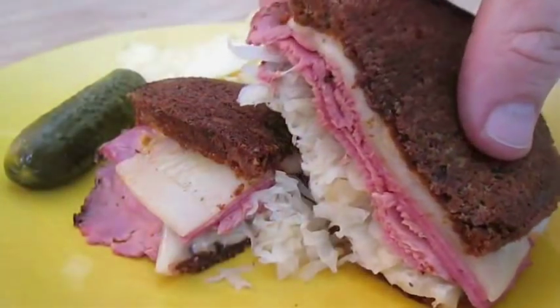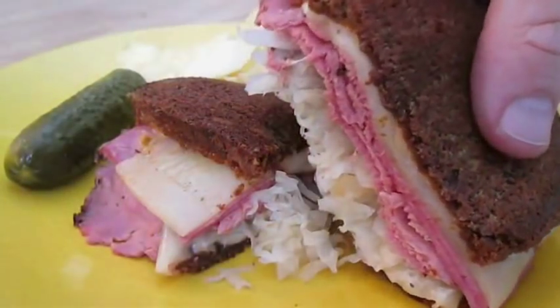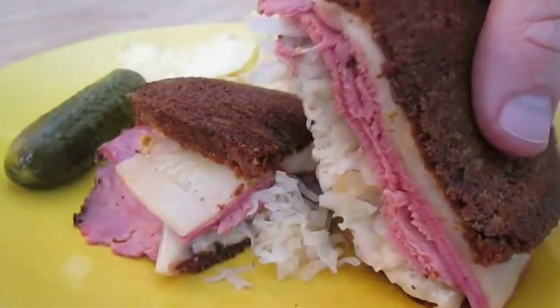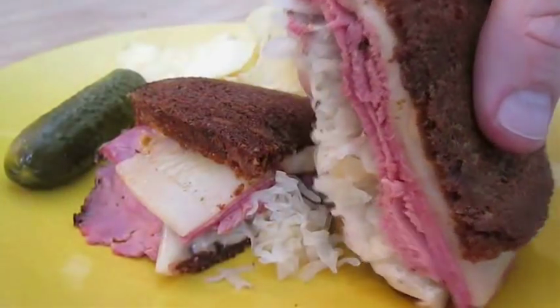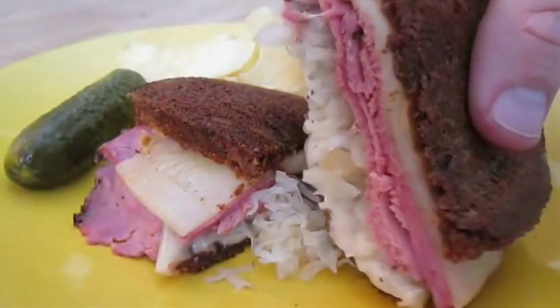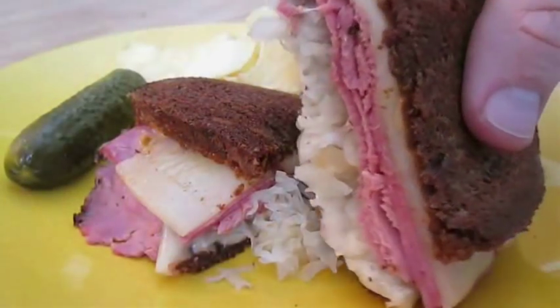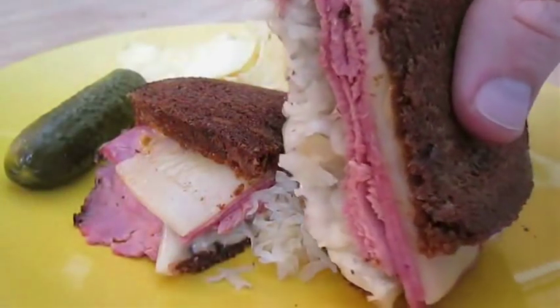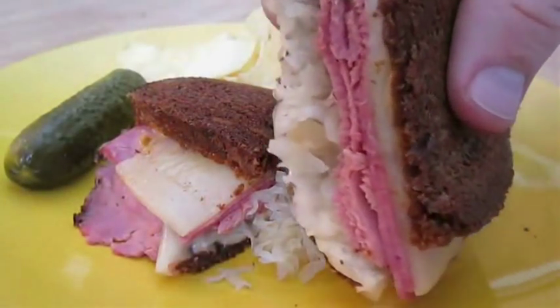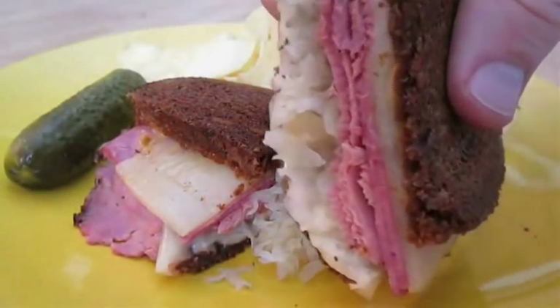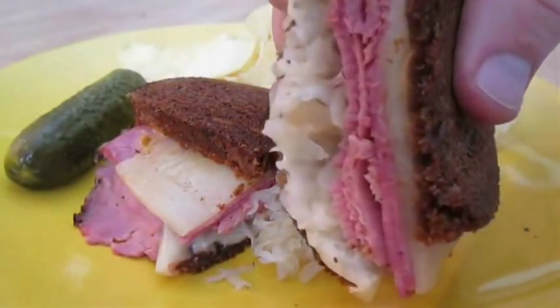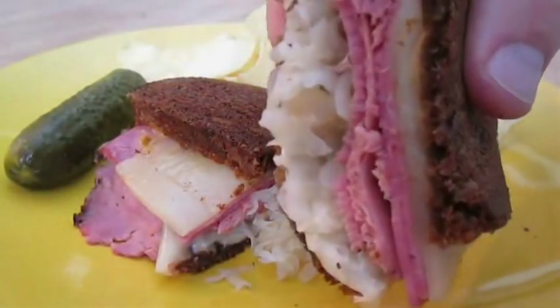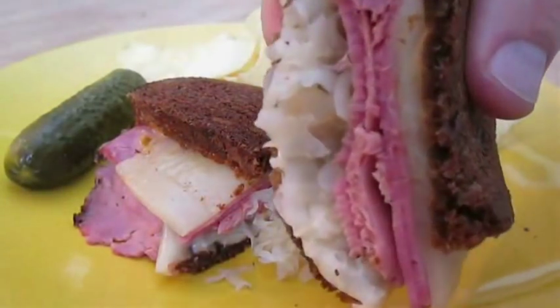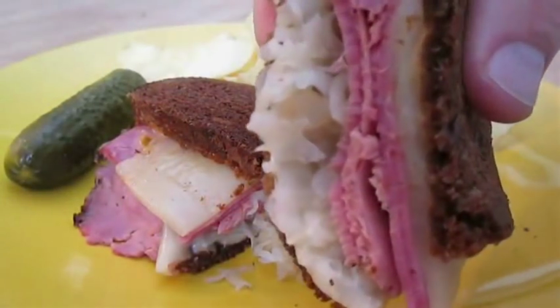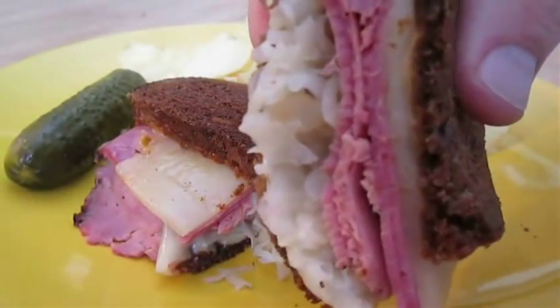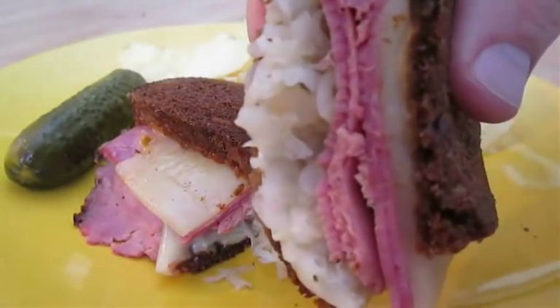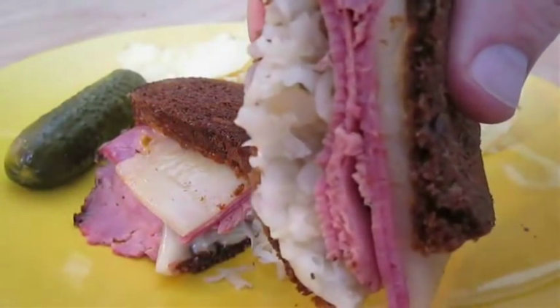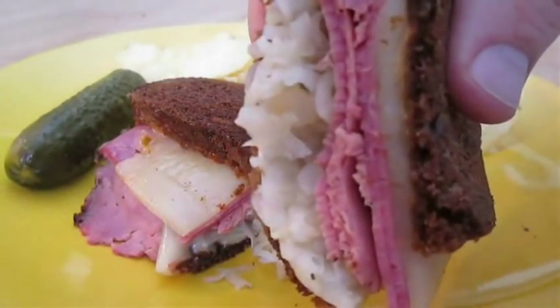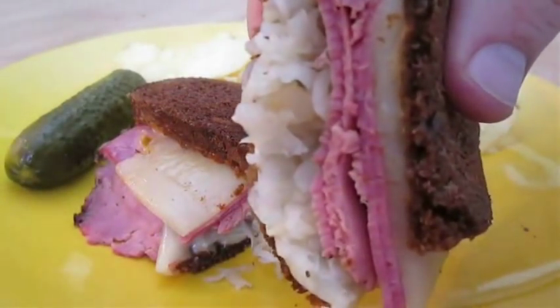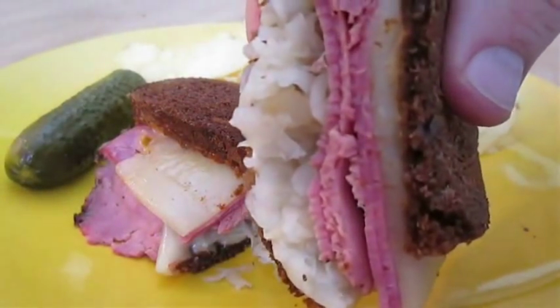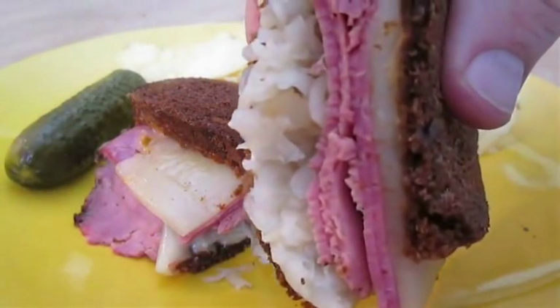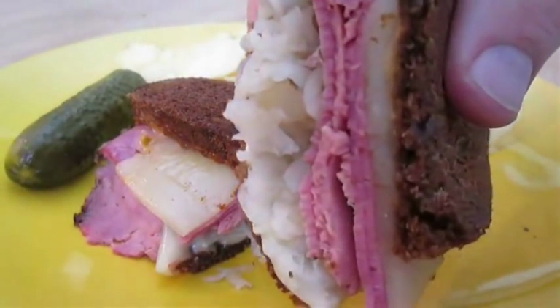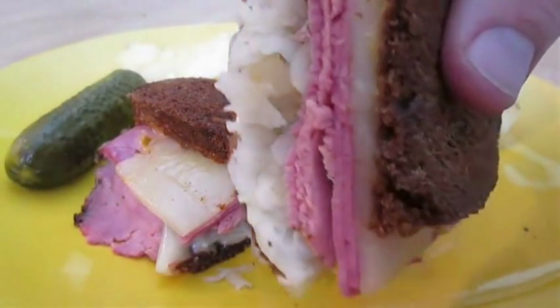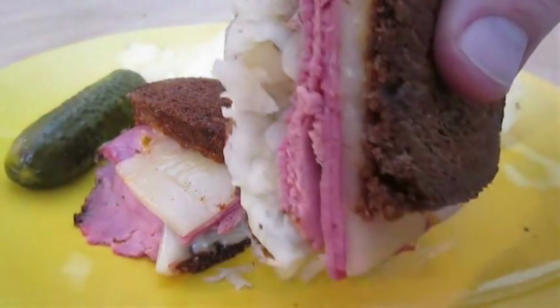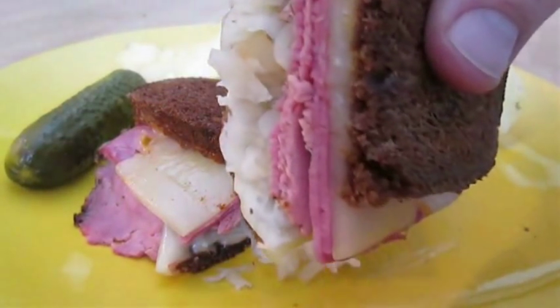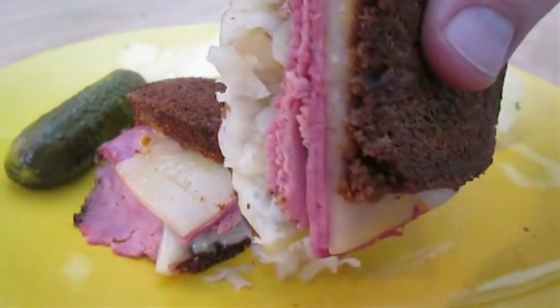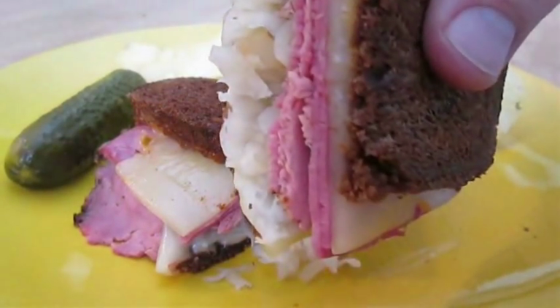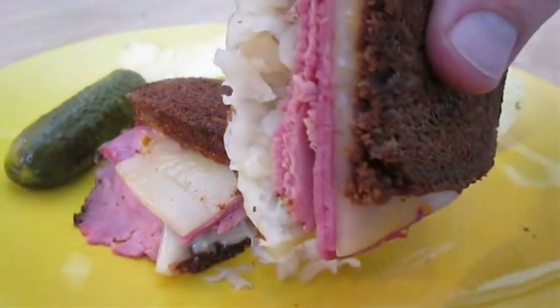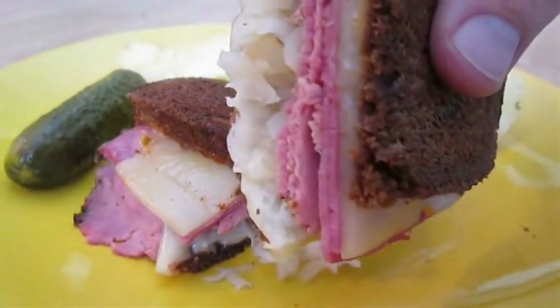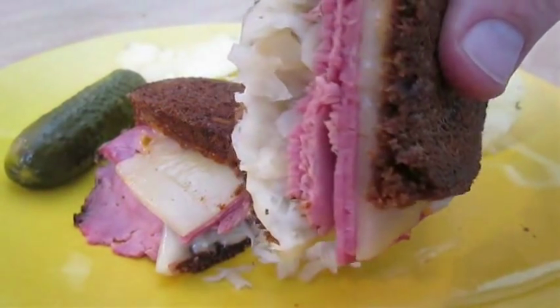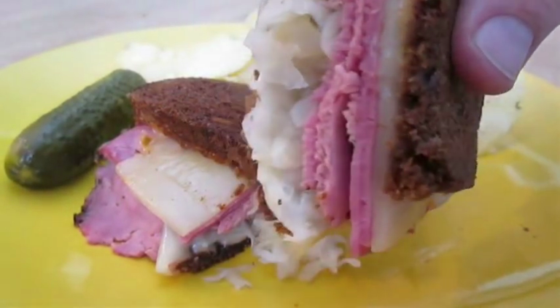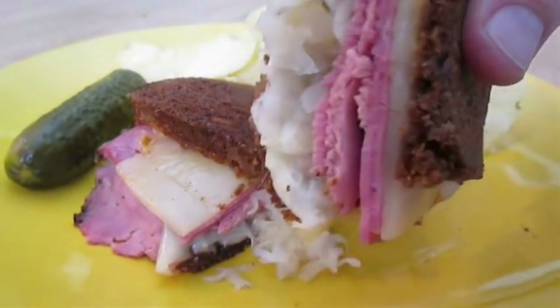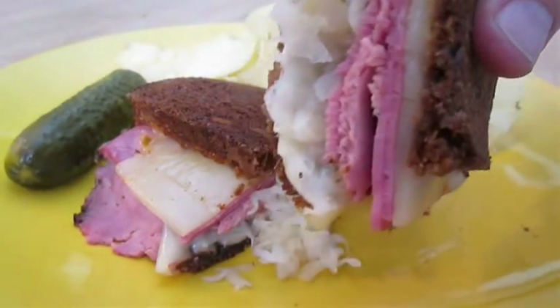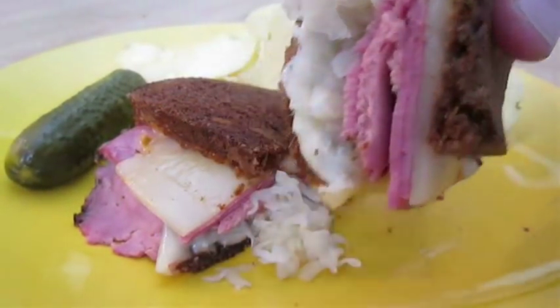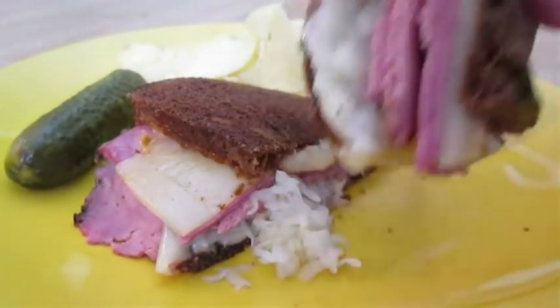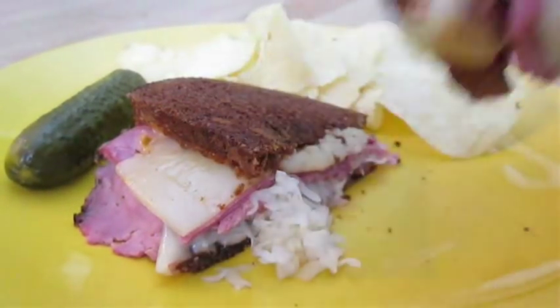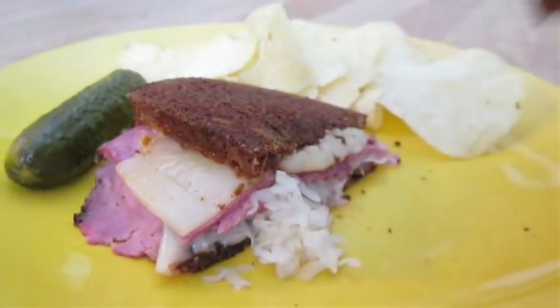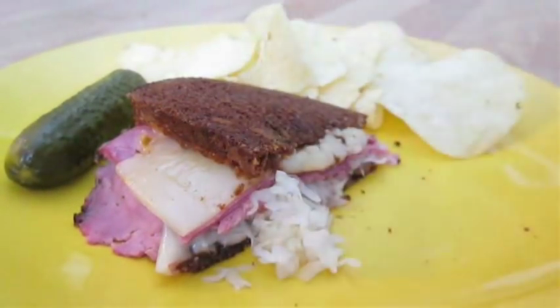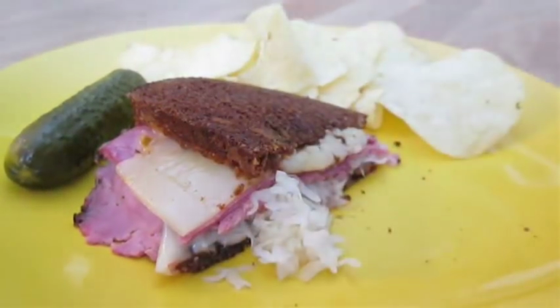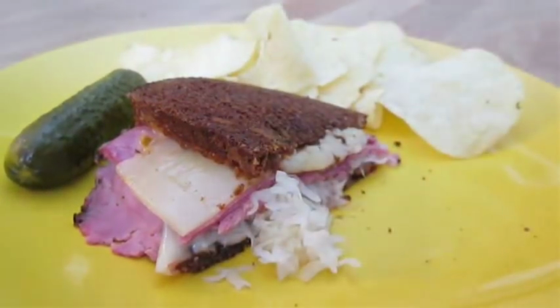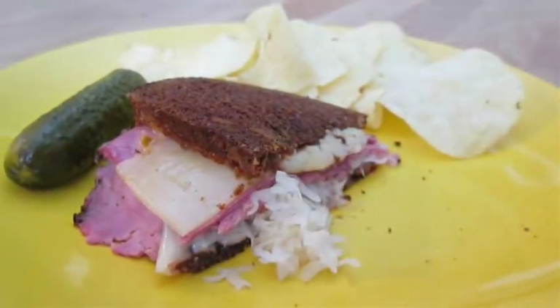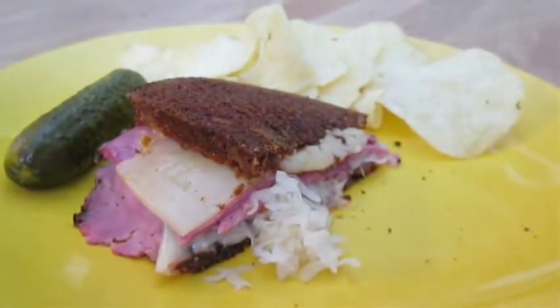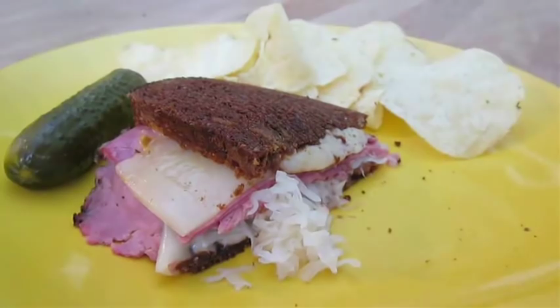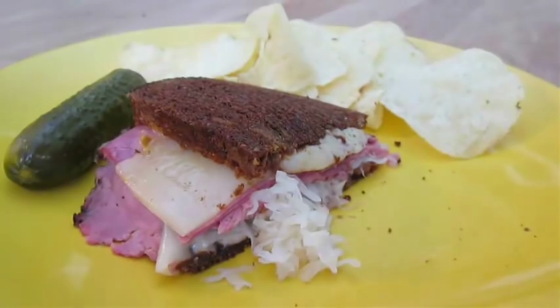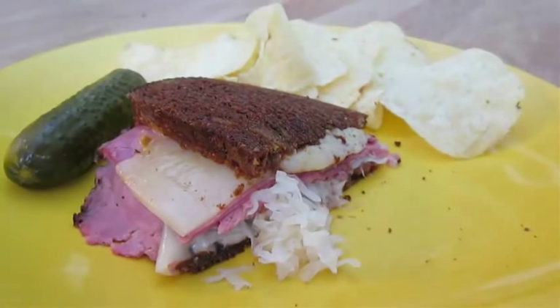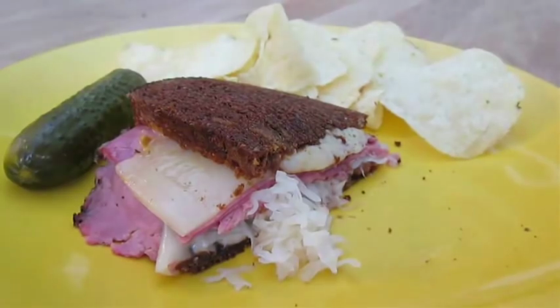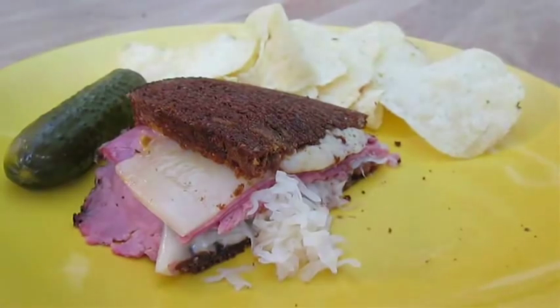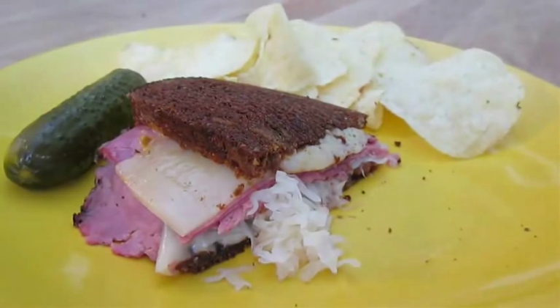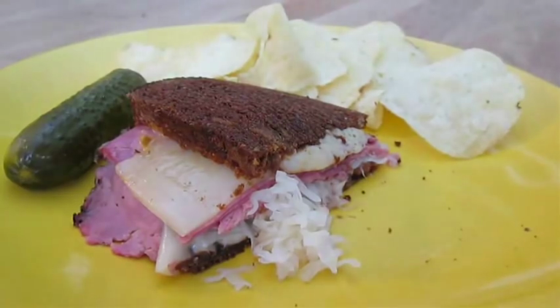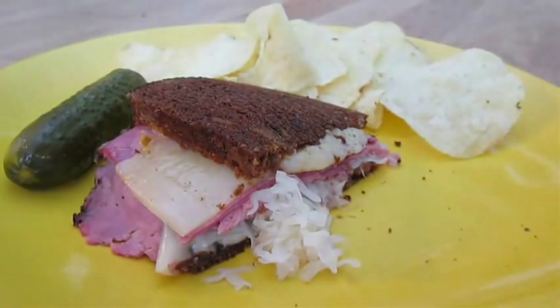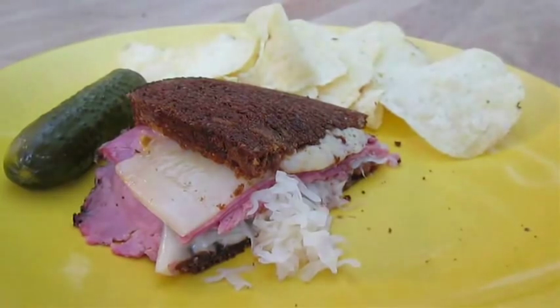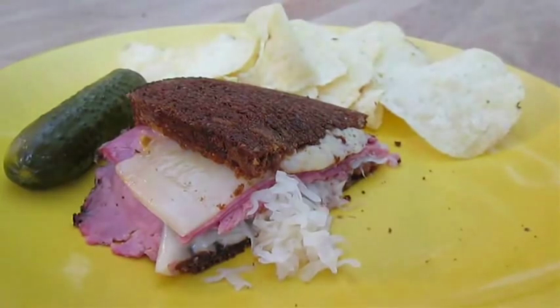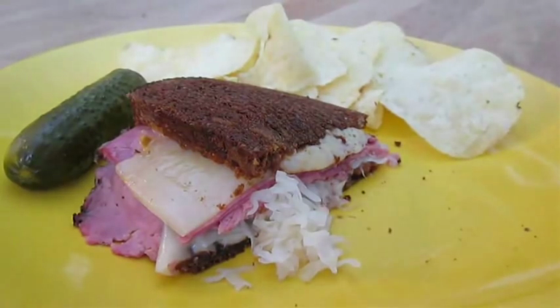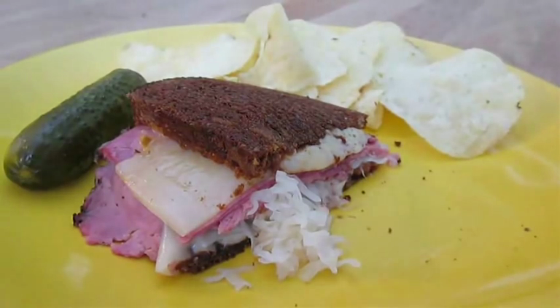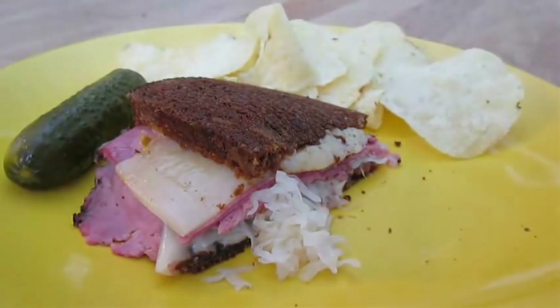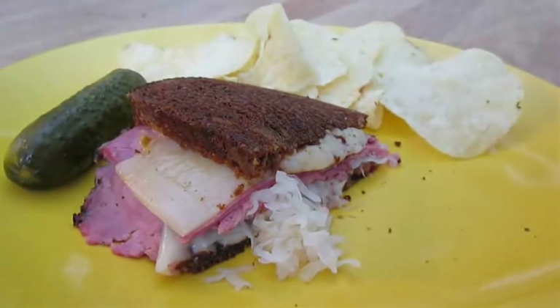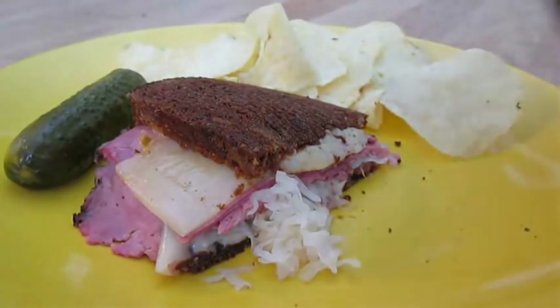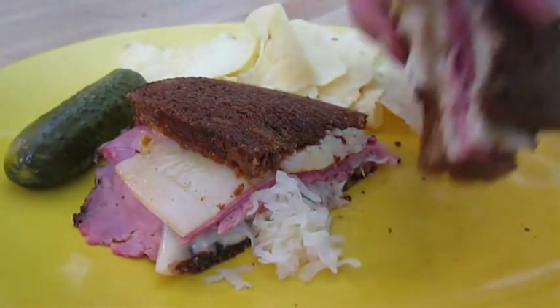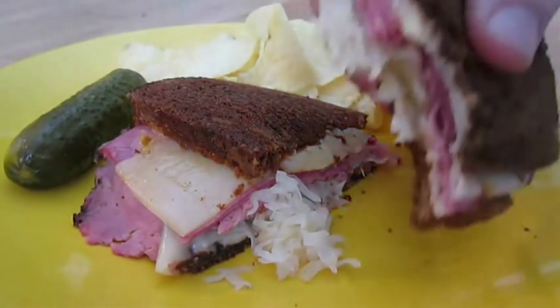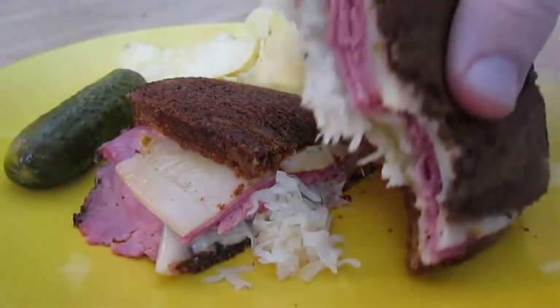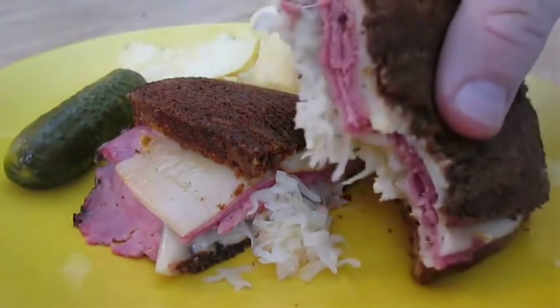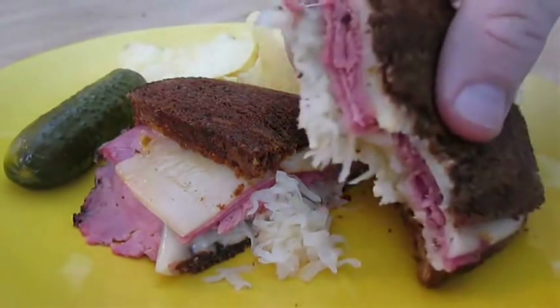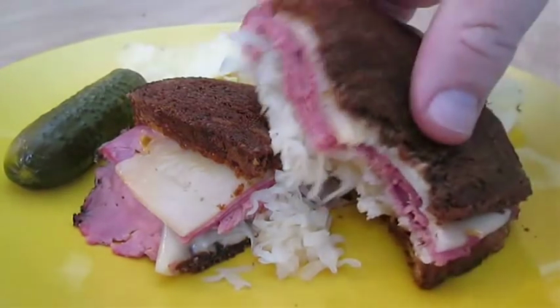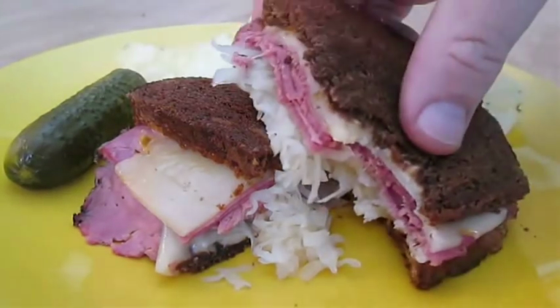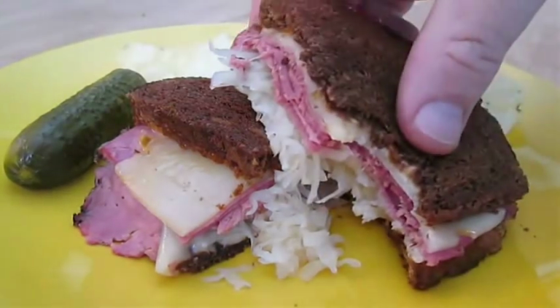Thank you for watching, and be sure to stop by PoorMansGourmetKitchen.com for more recipes and exact ingredients.